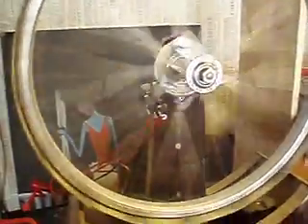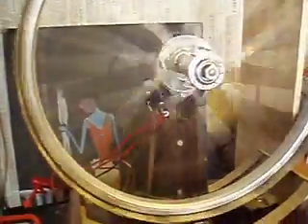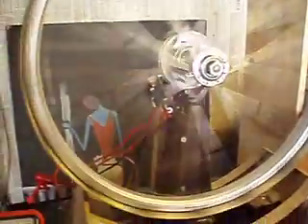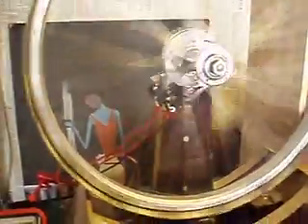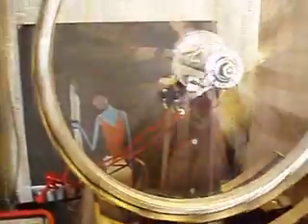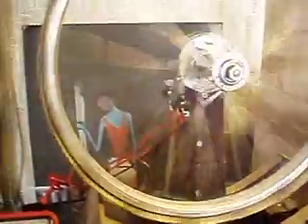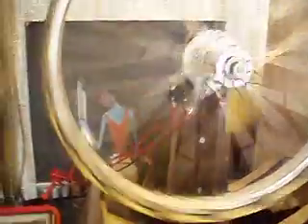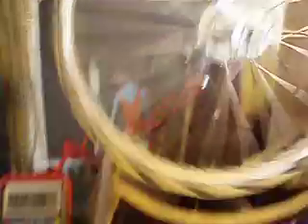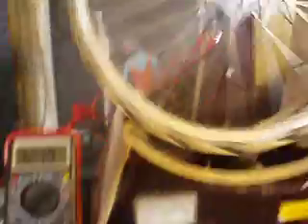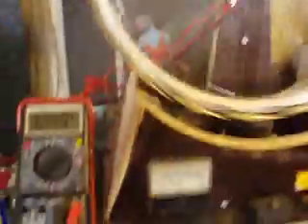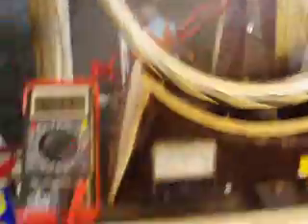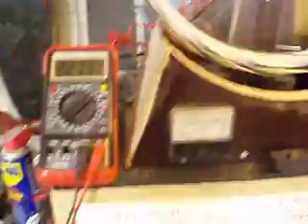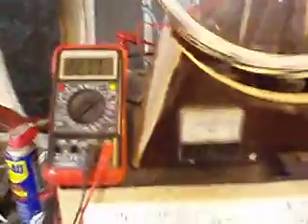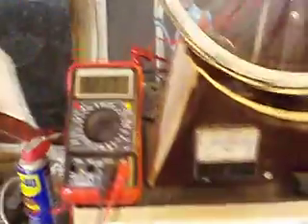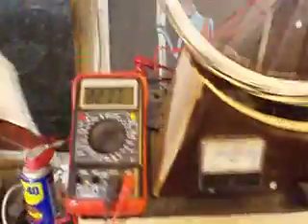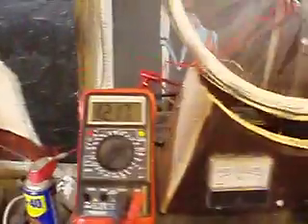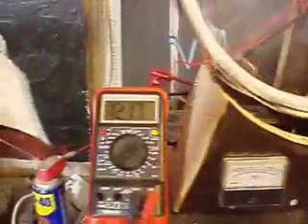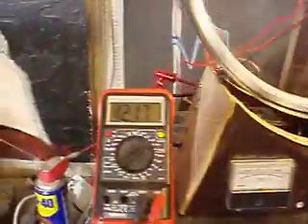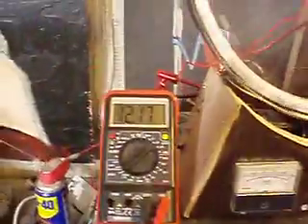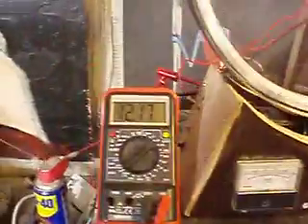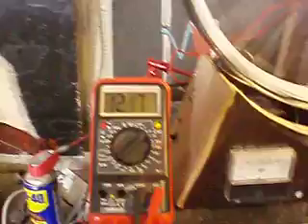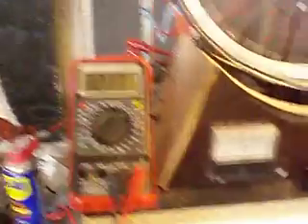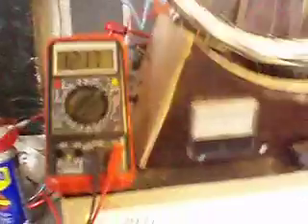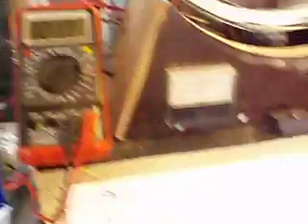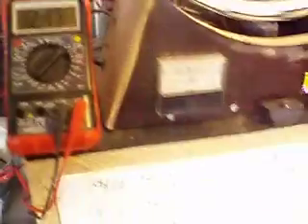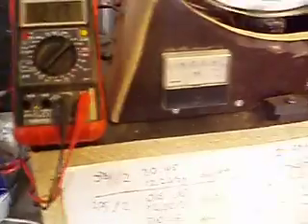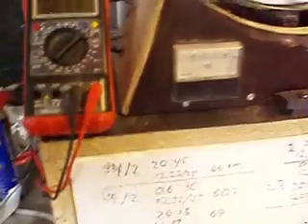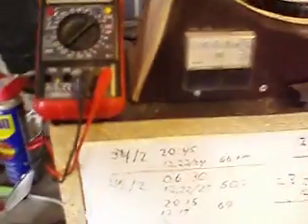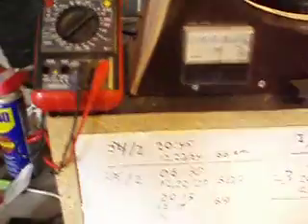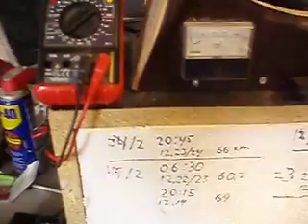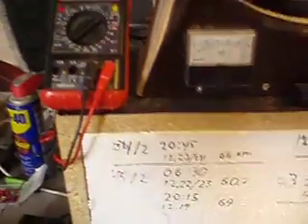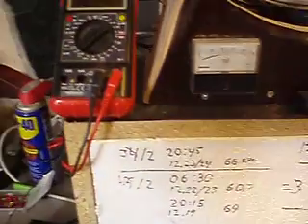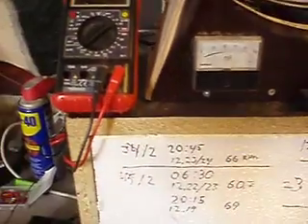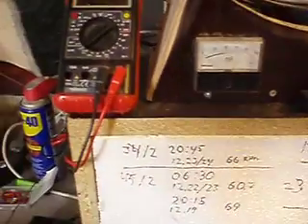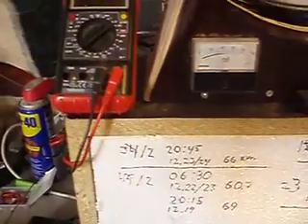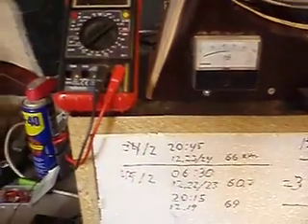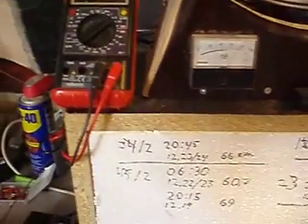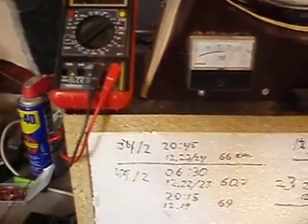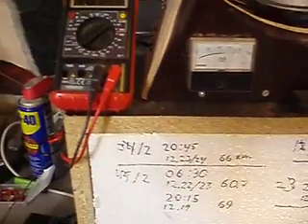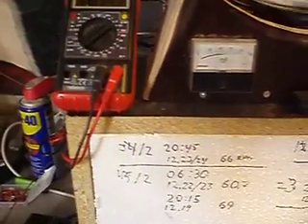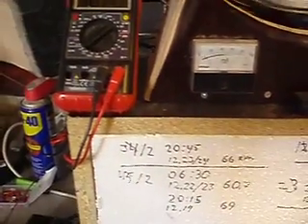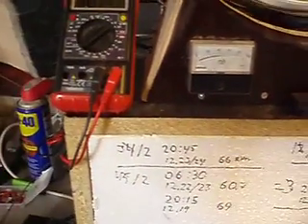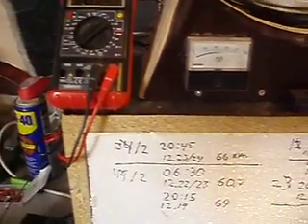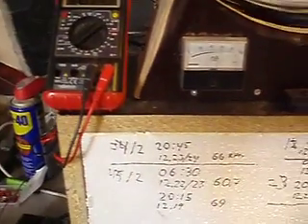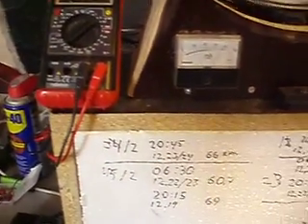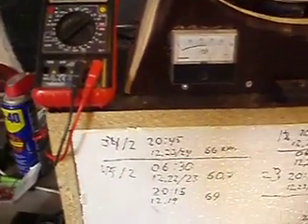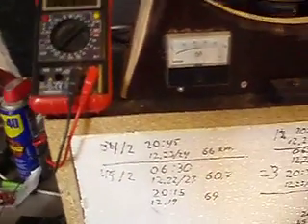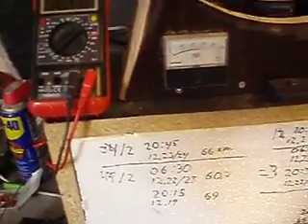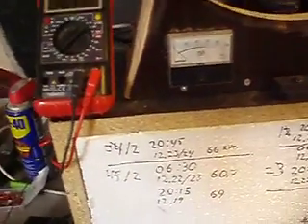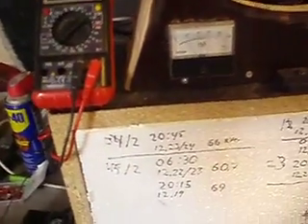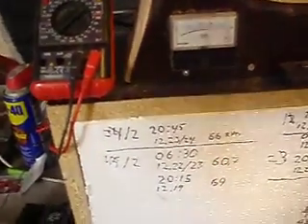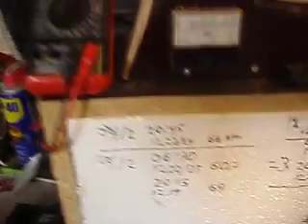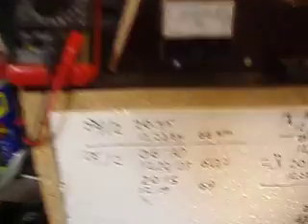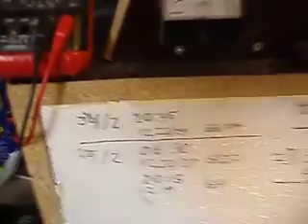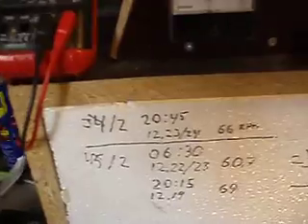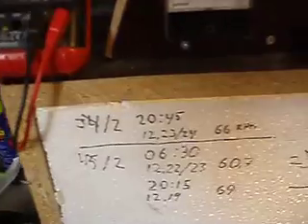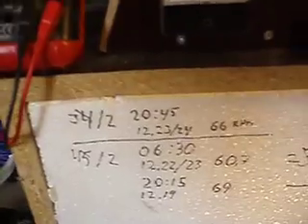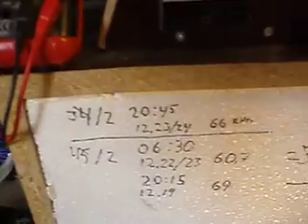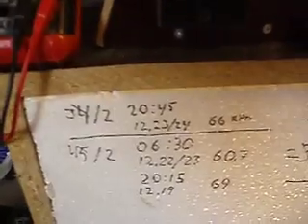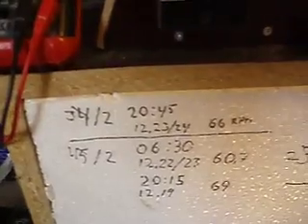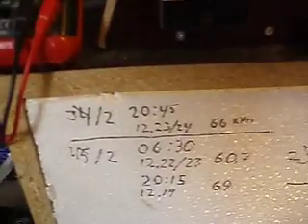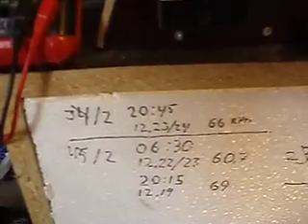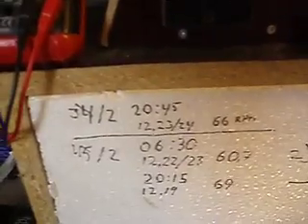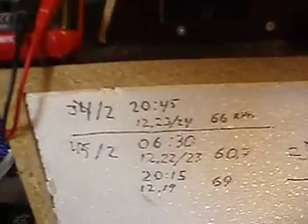It has dropped now, but for one, two, three, almost four days, it stood still.